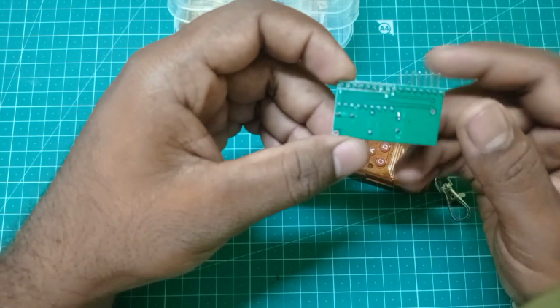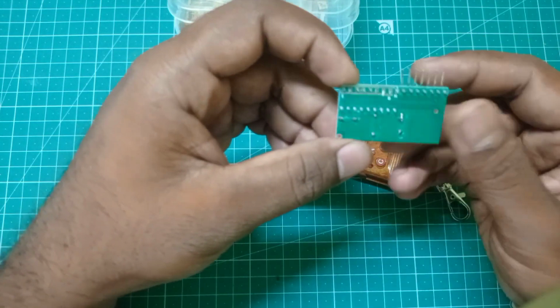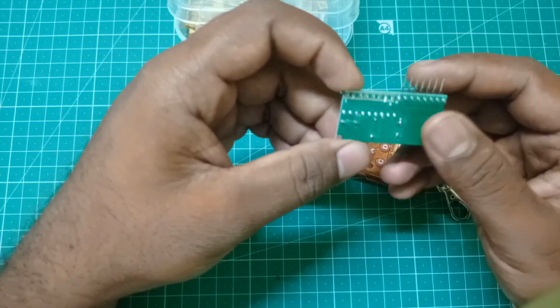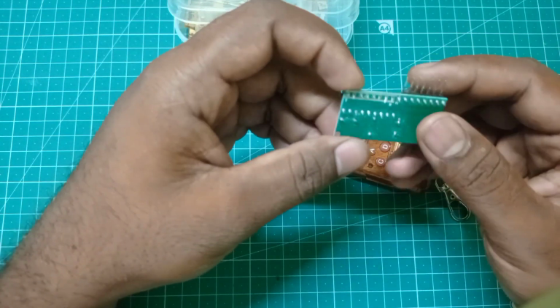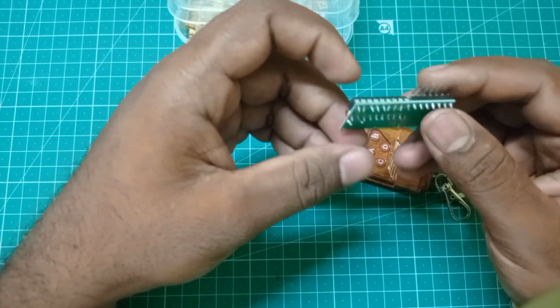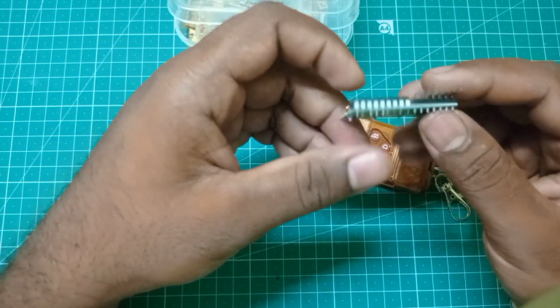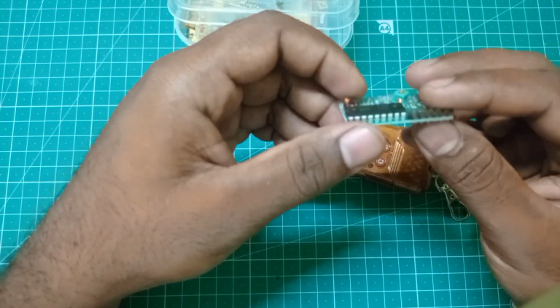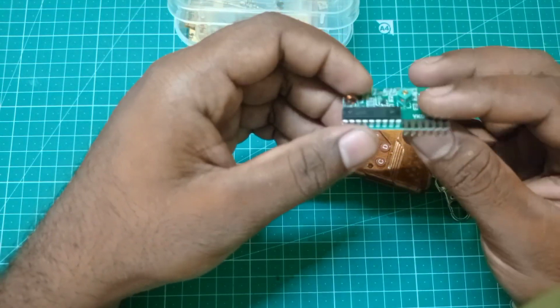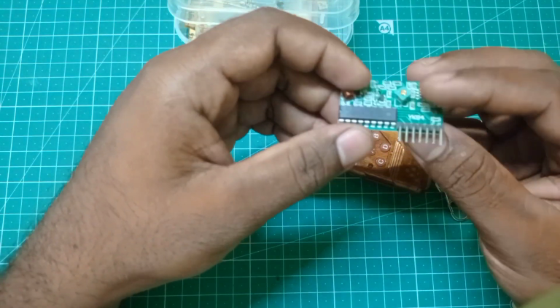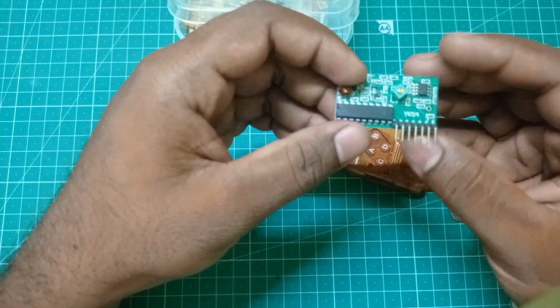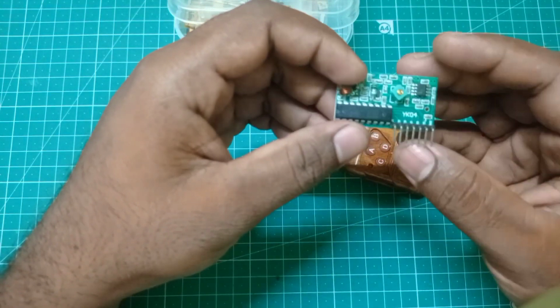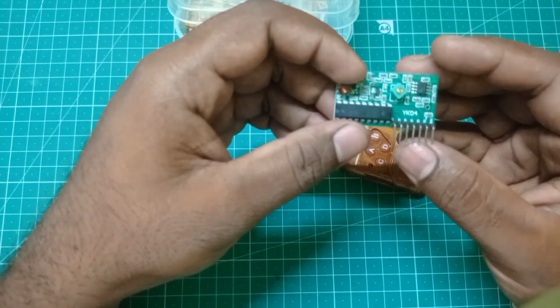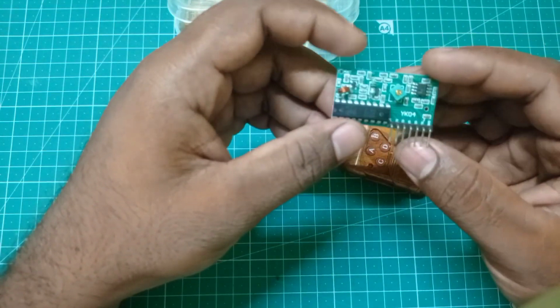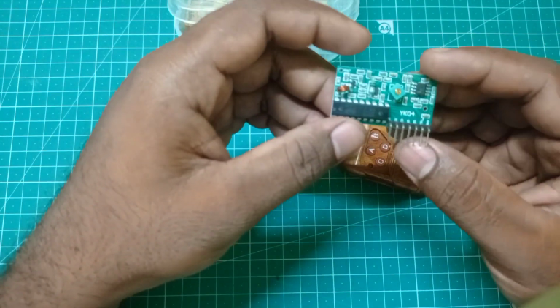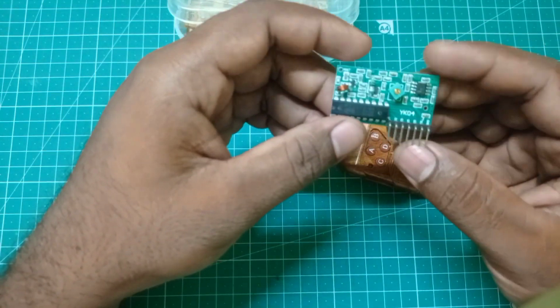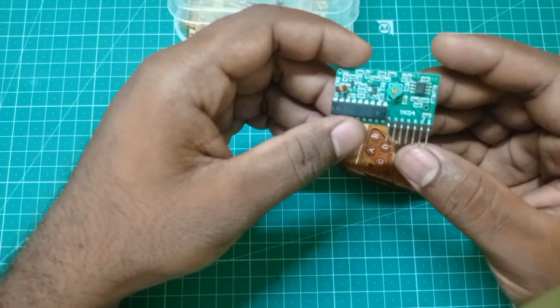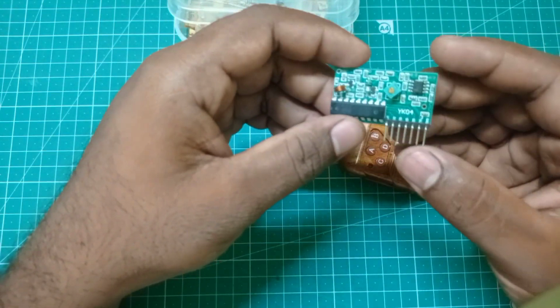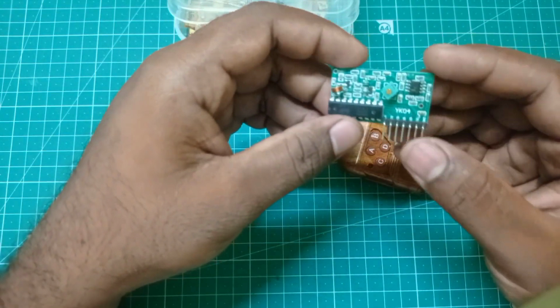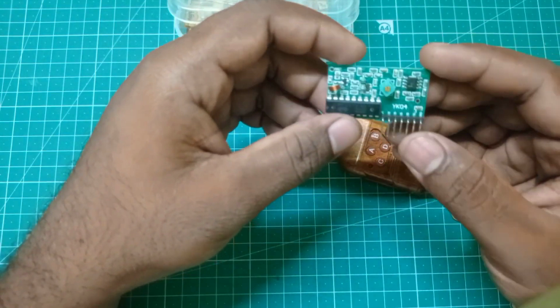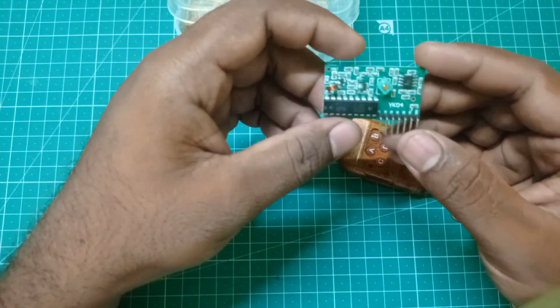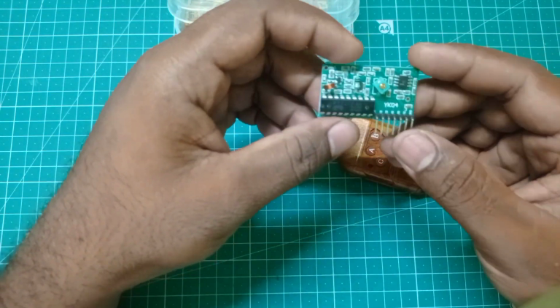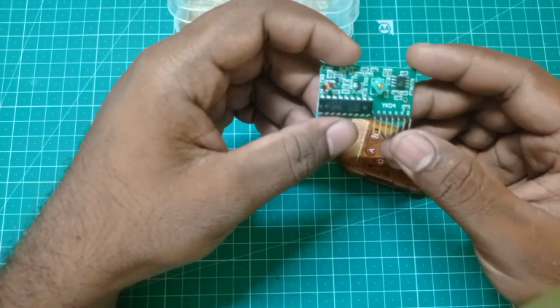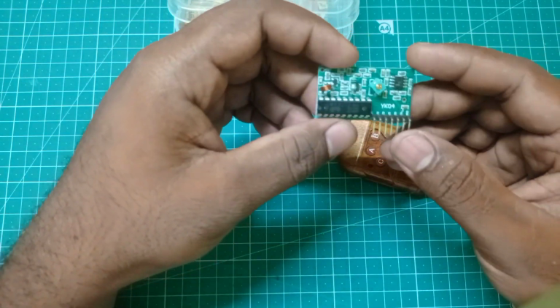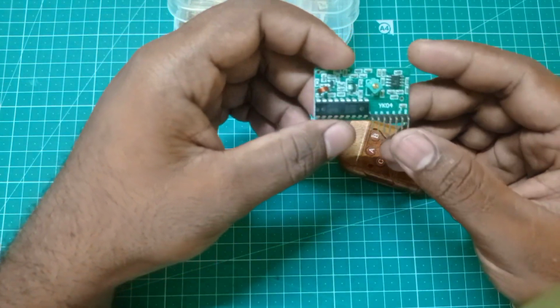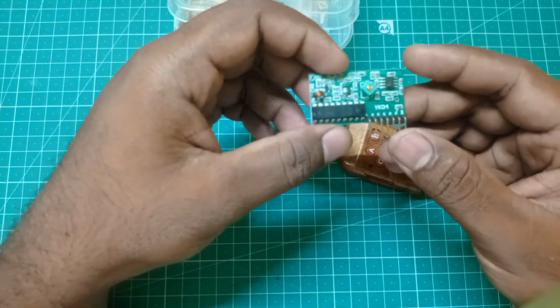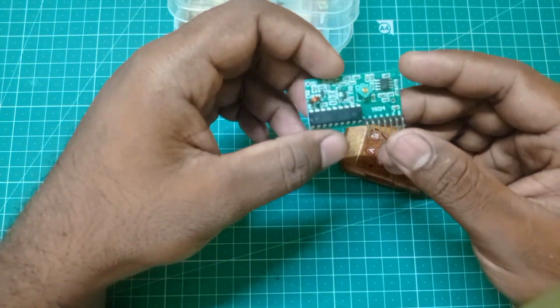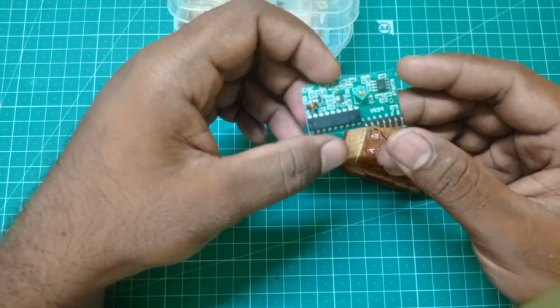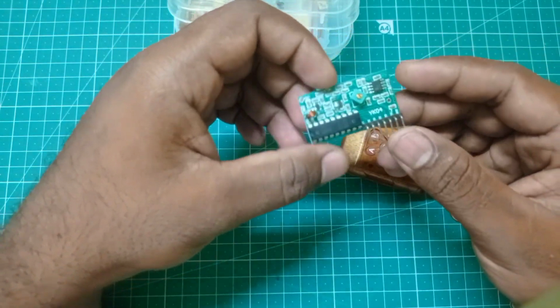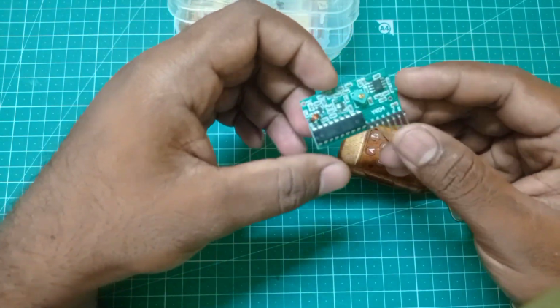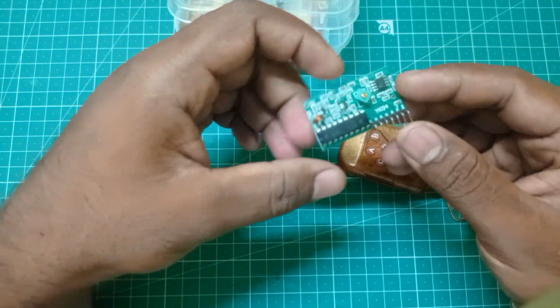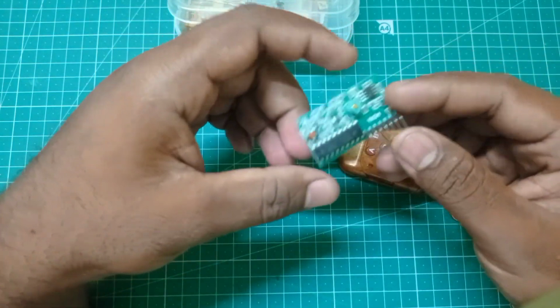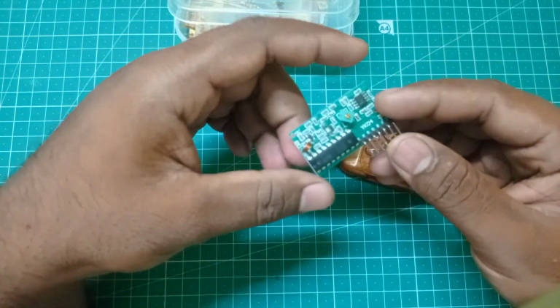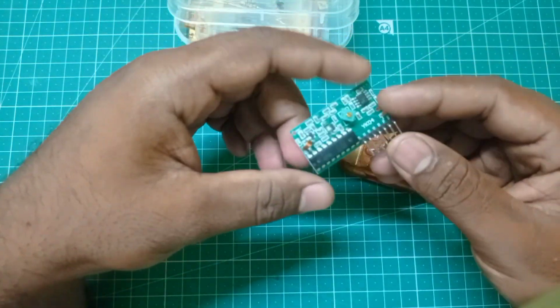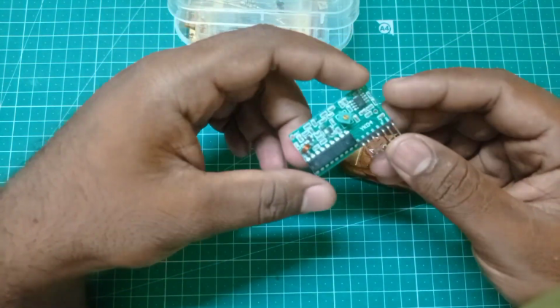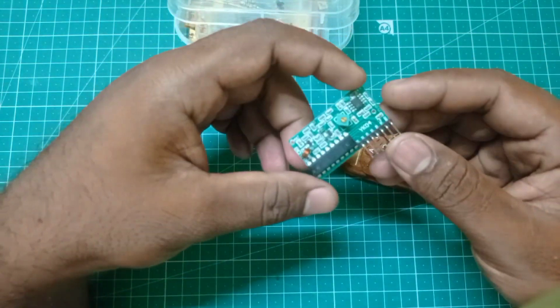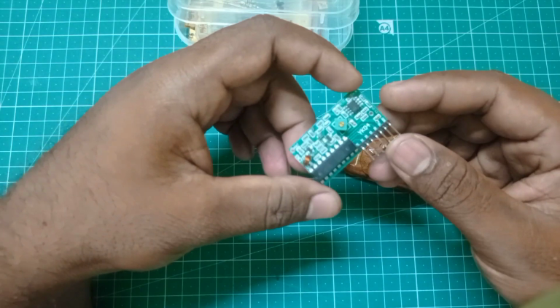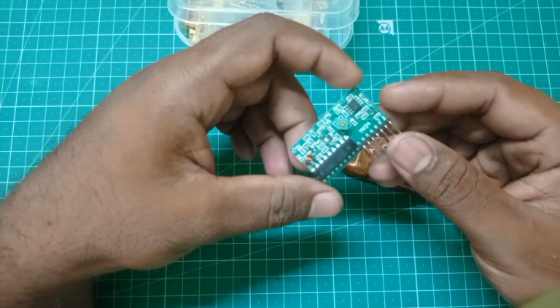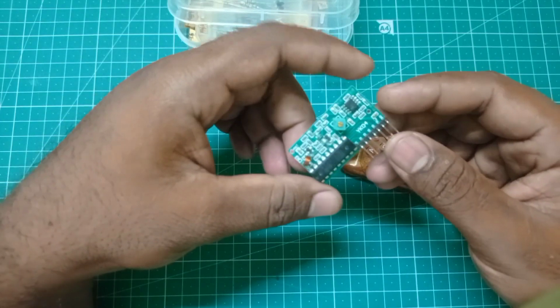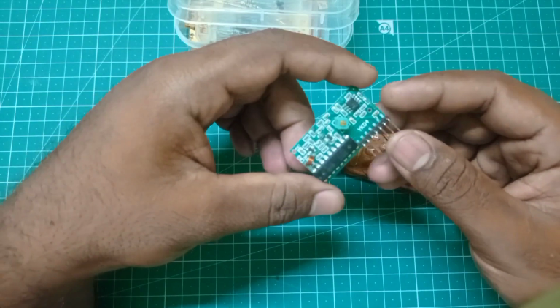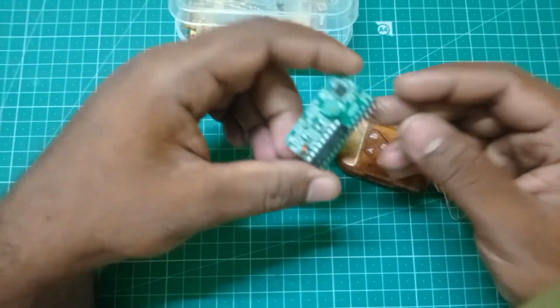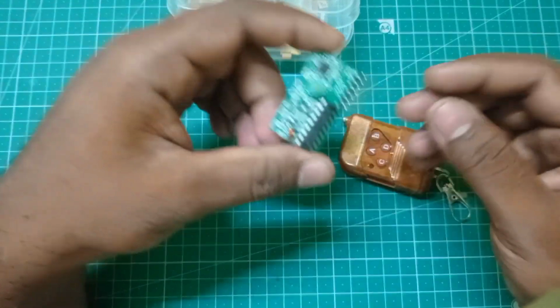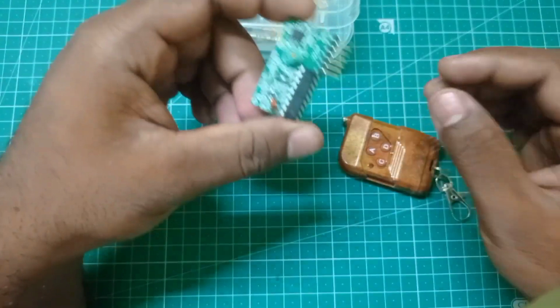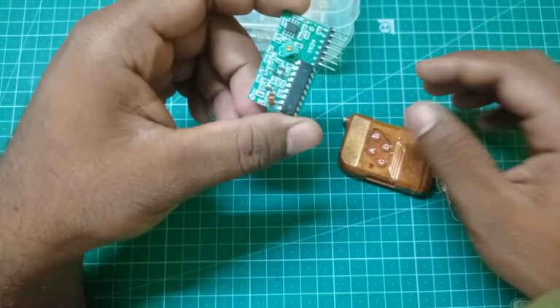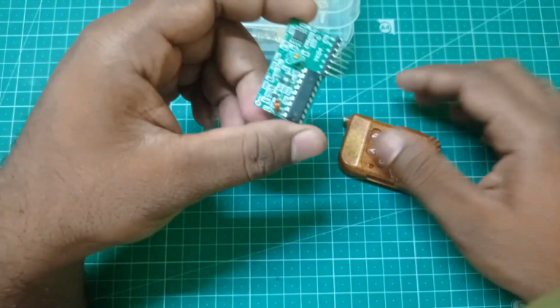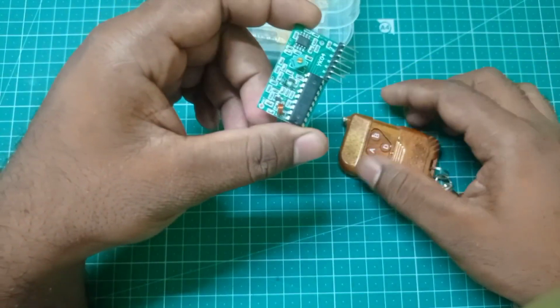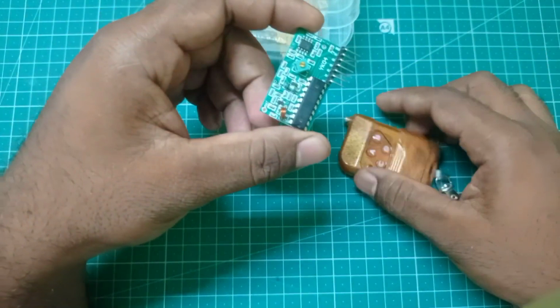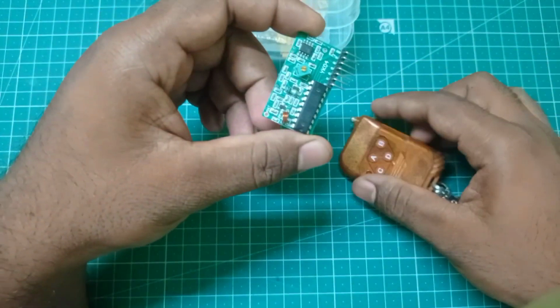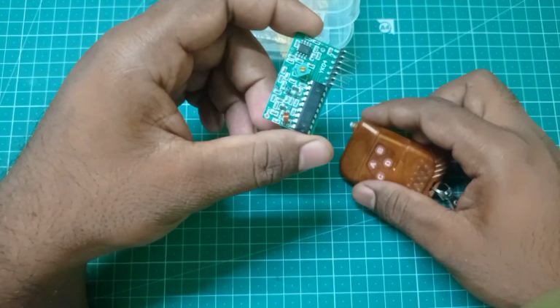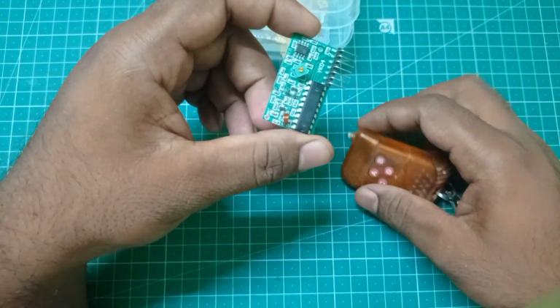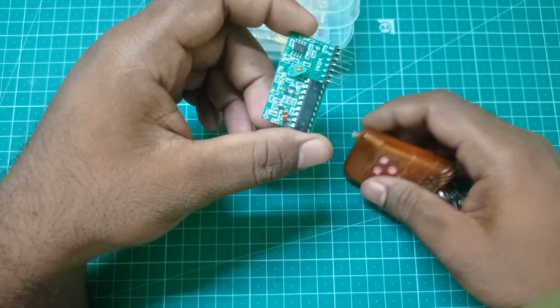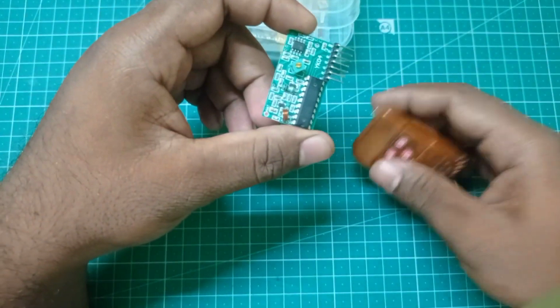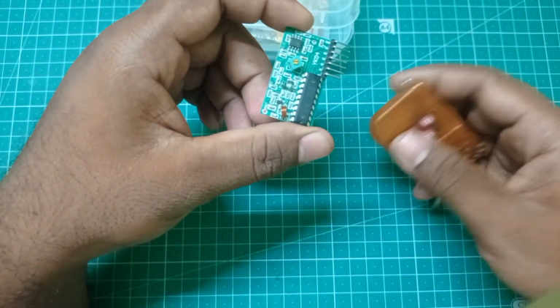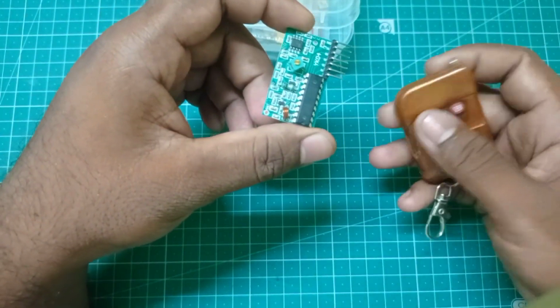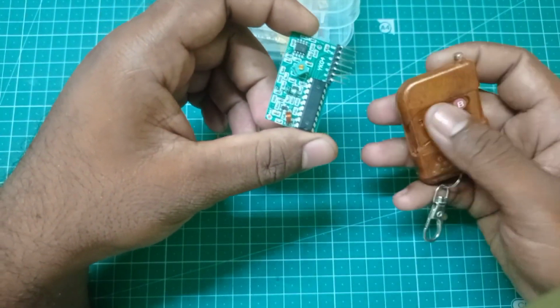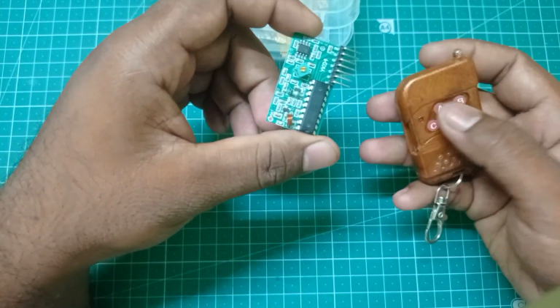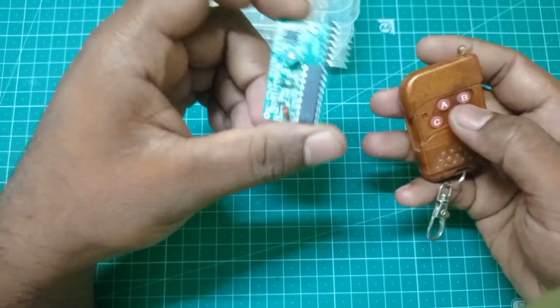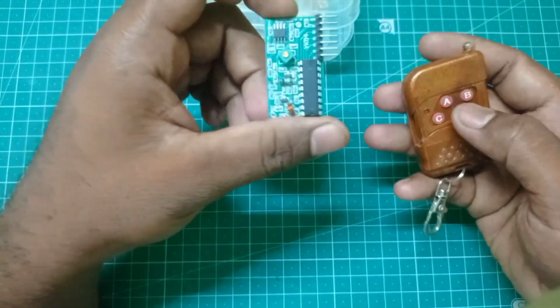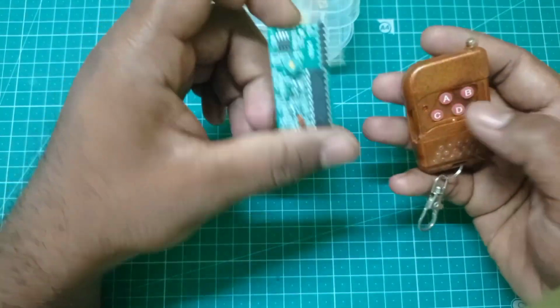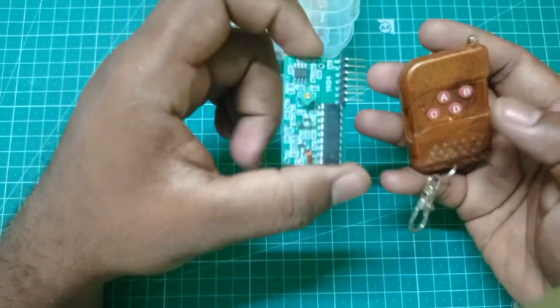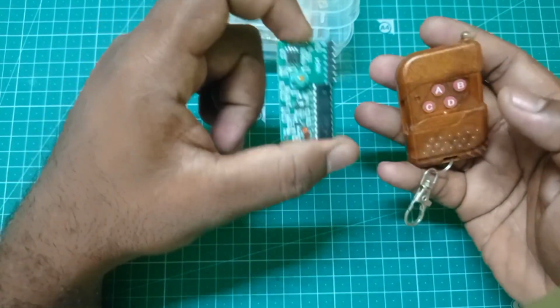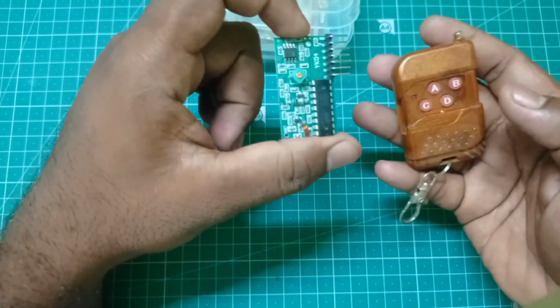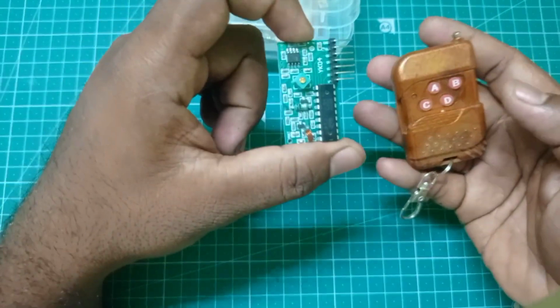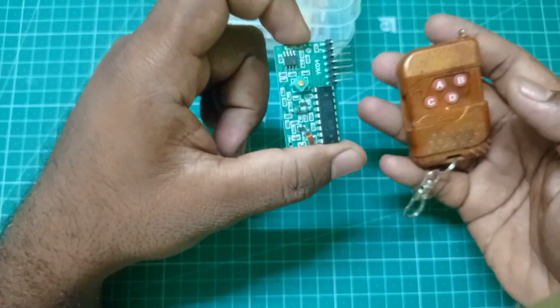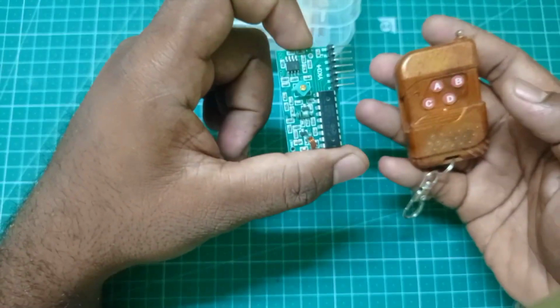This is the relay control. This is the relay control module.